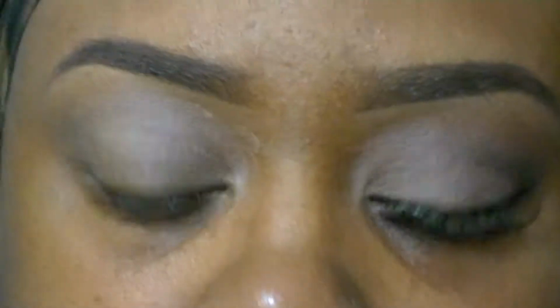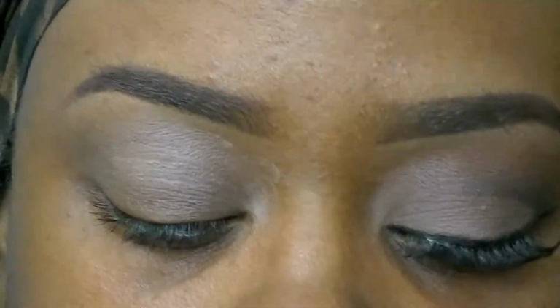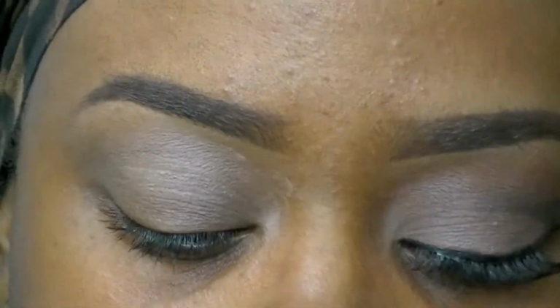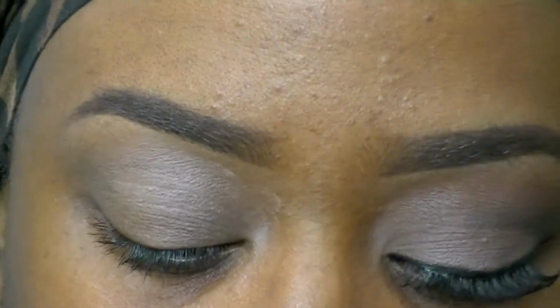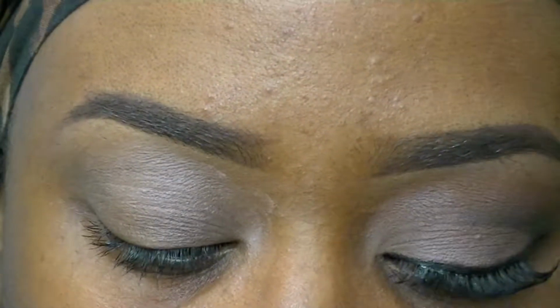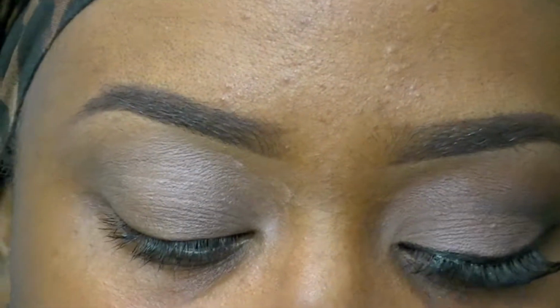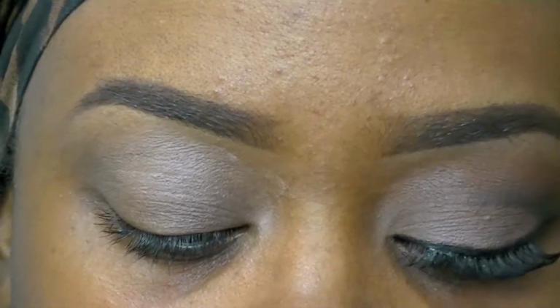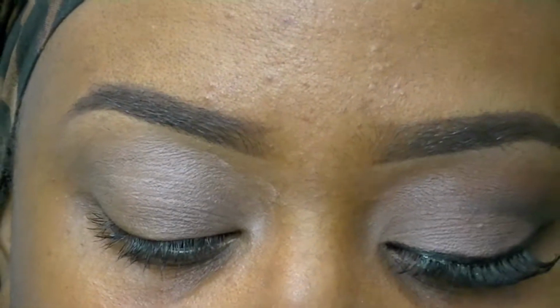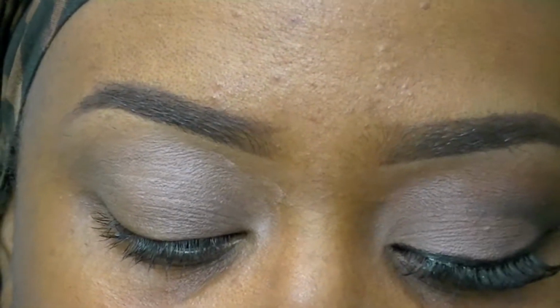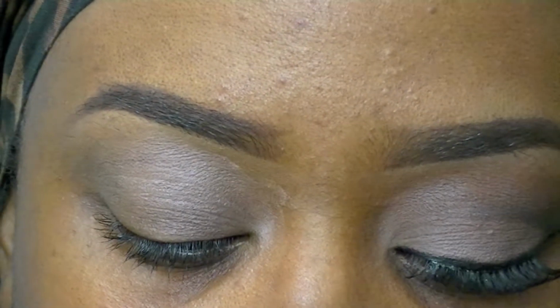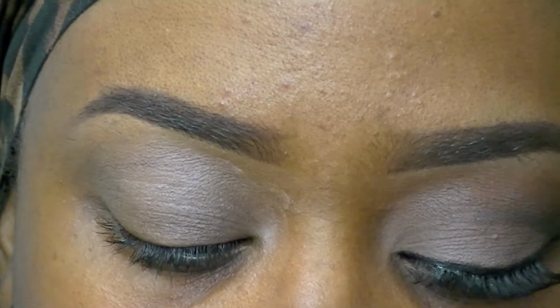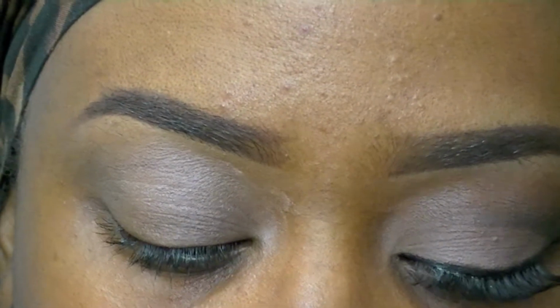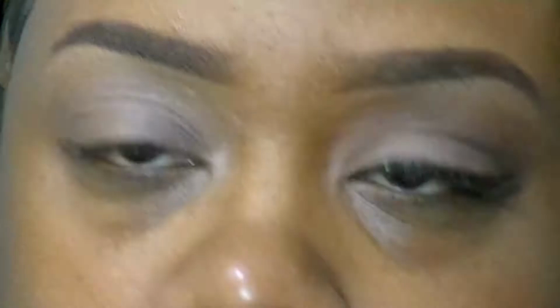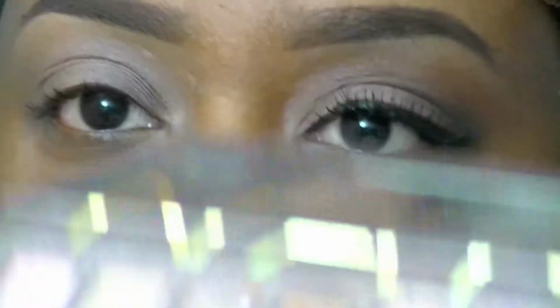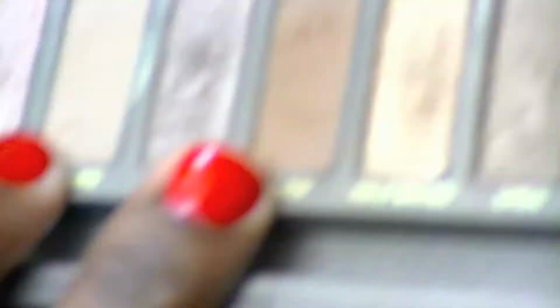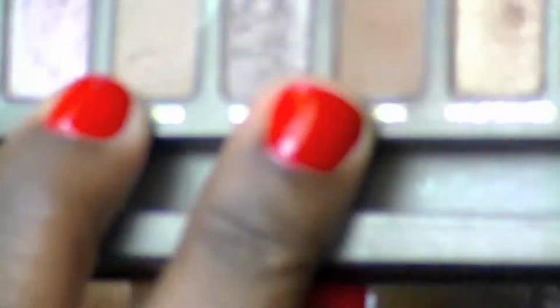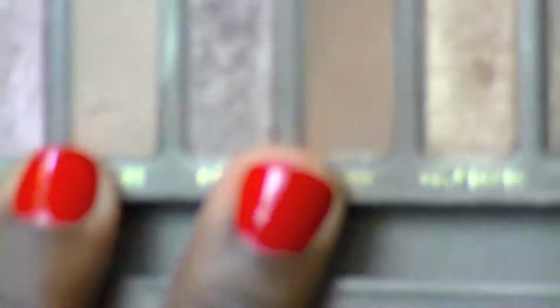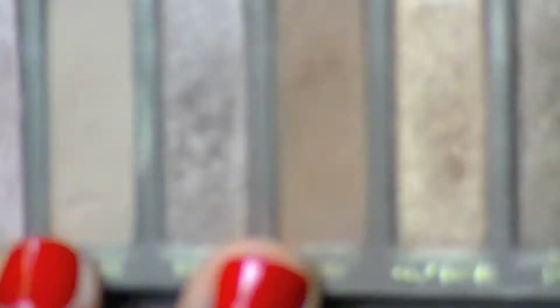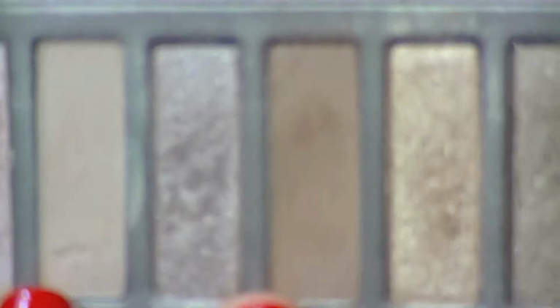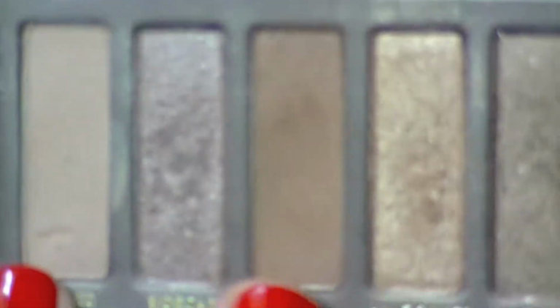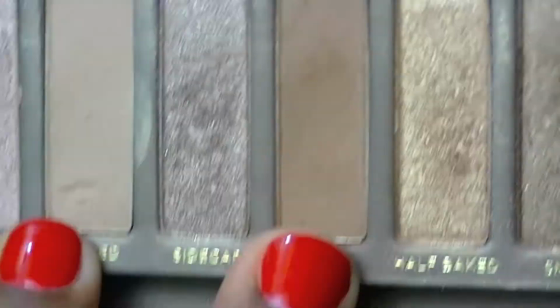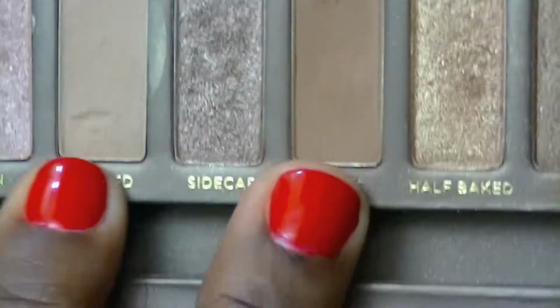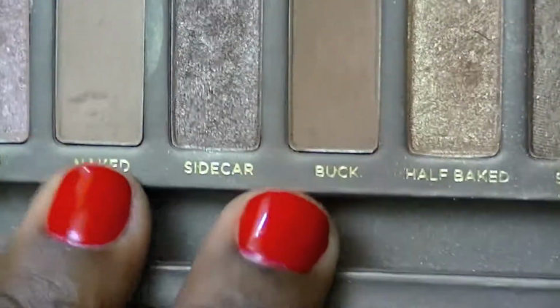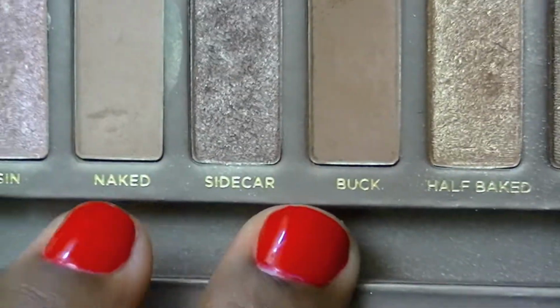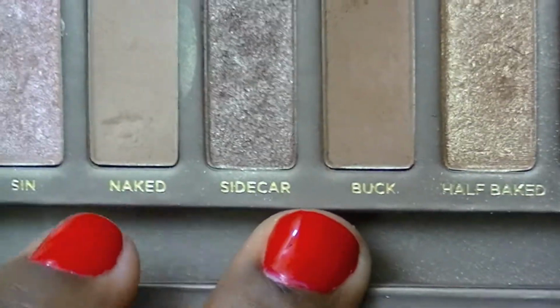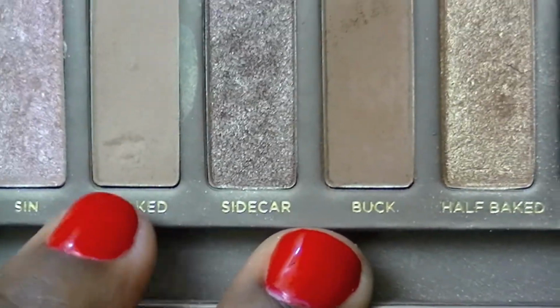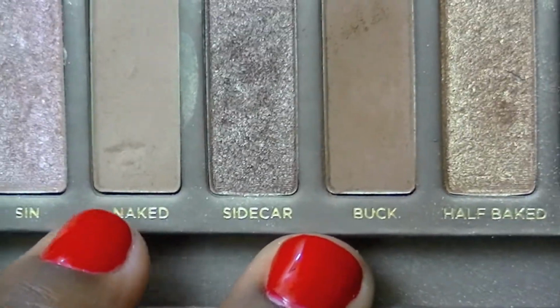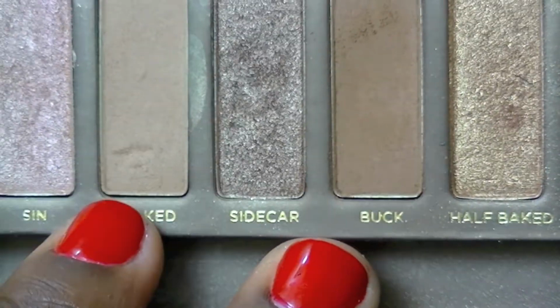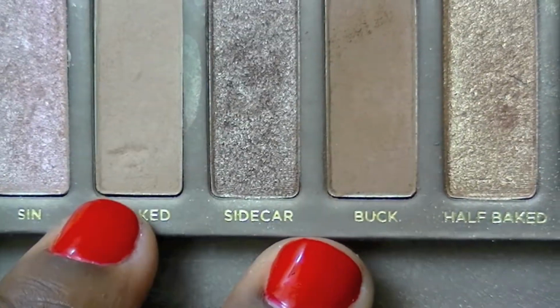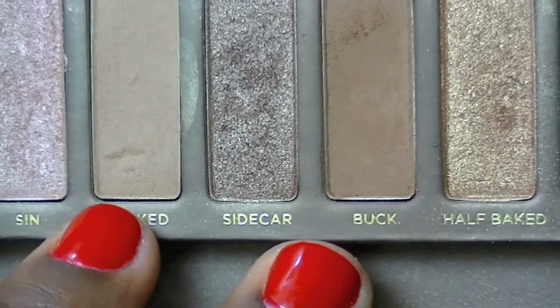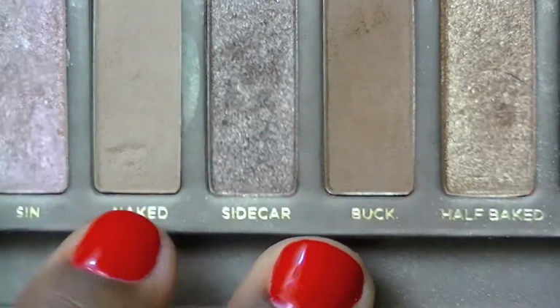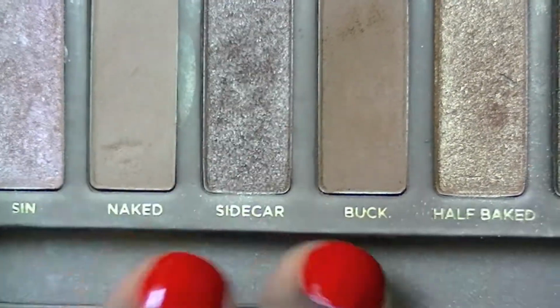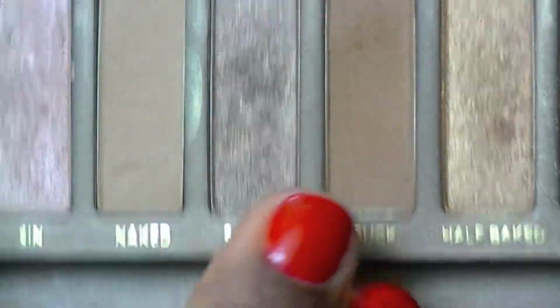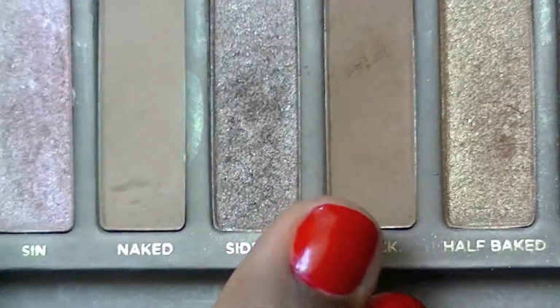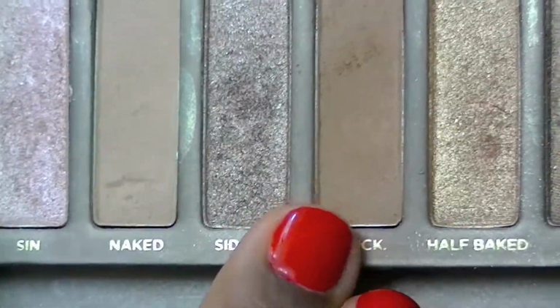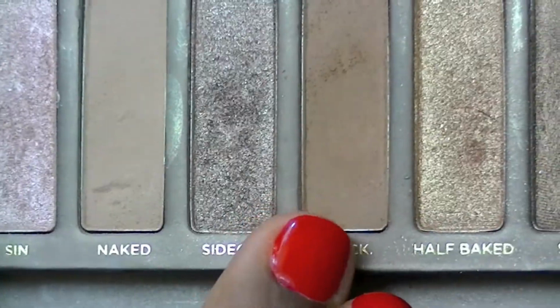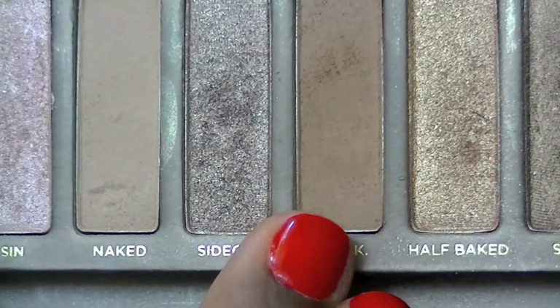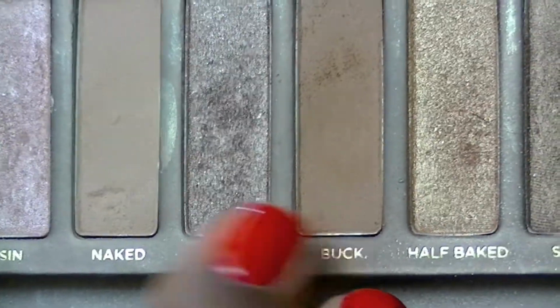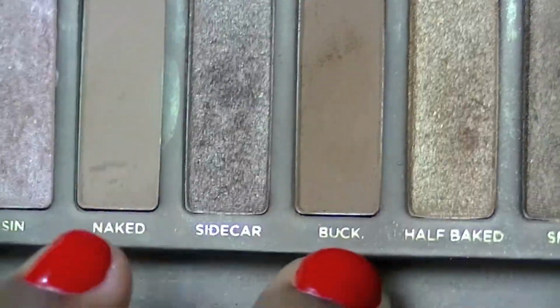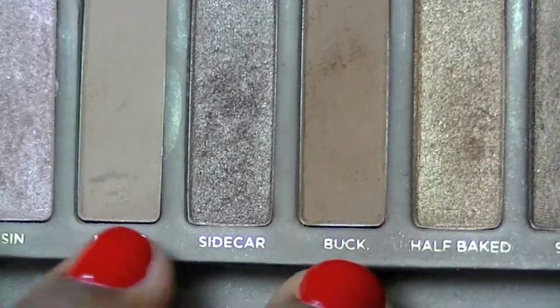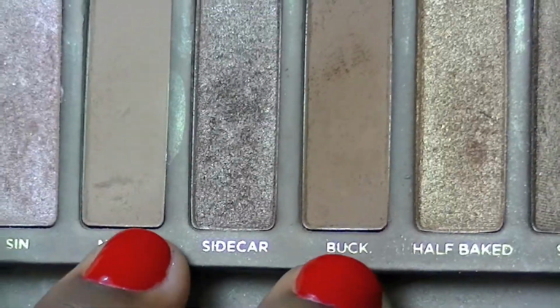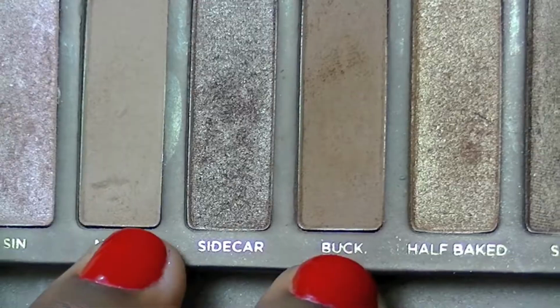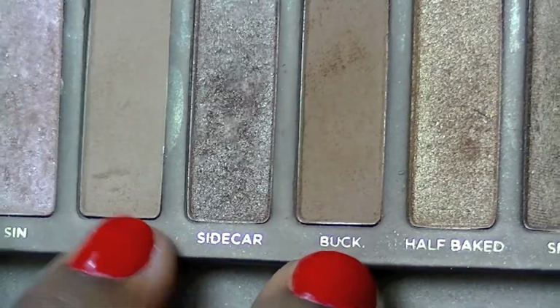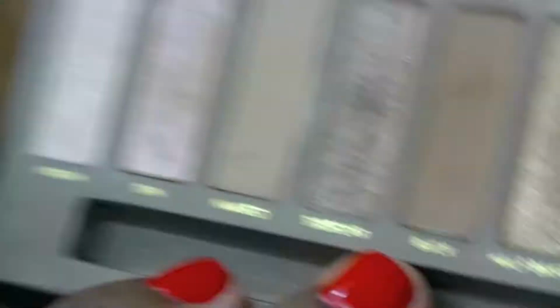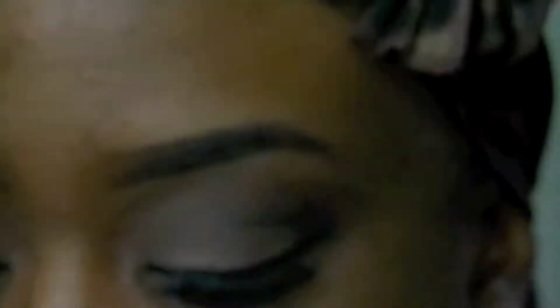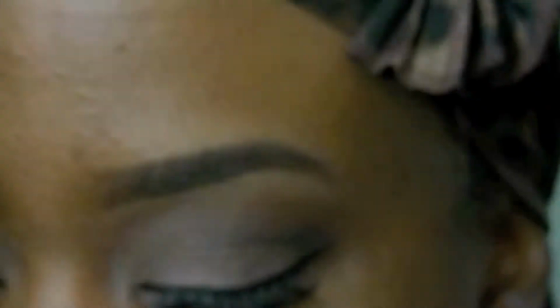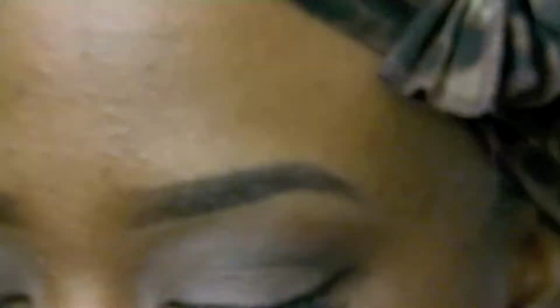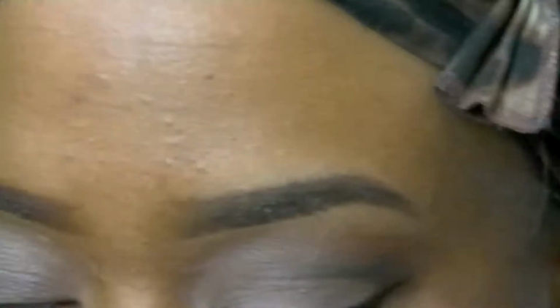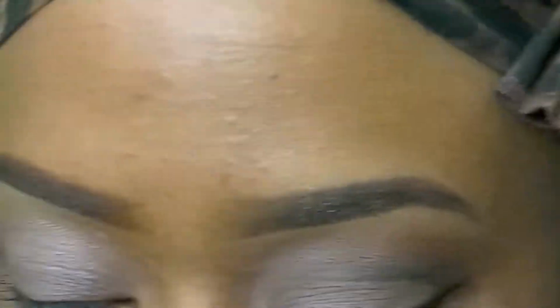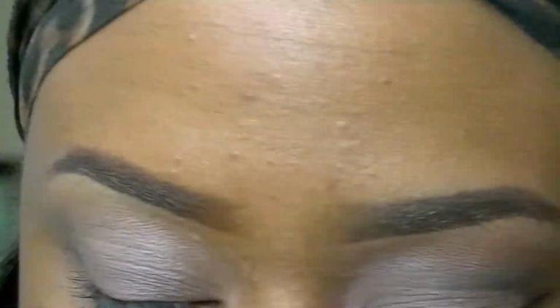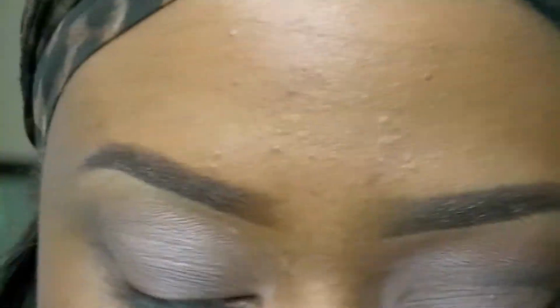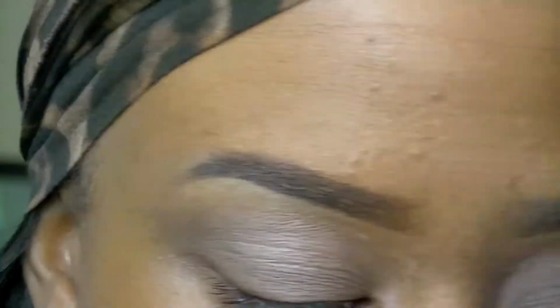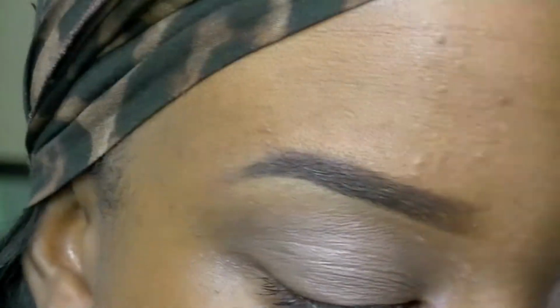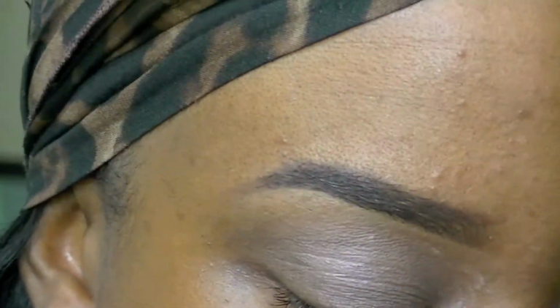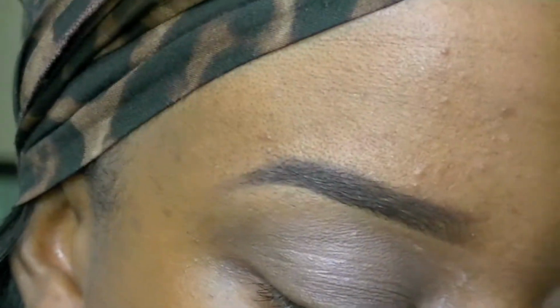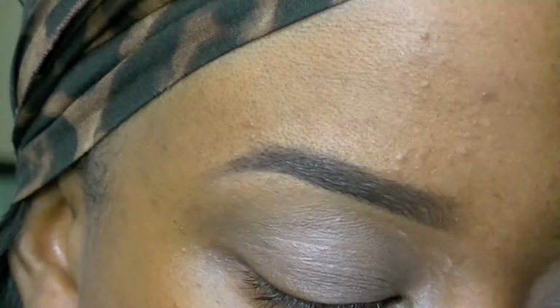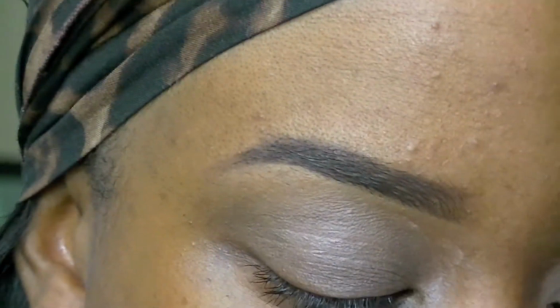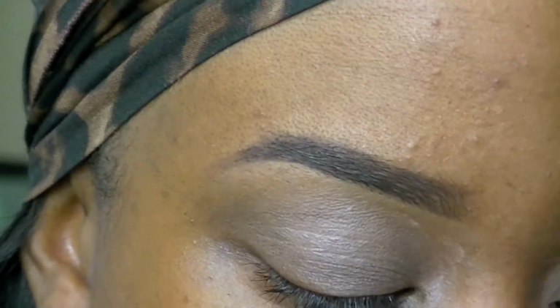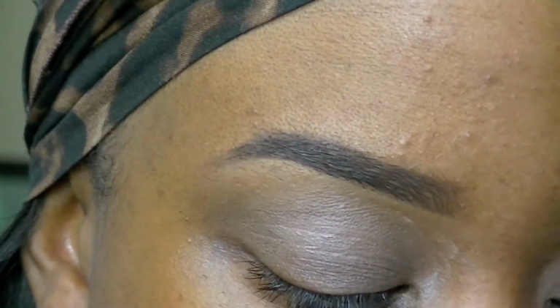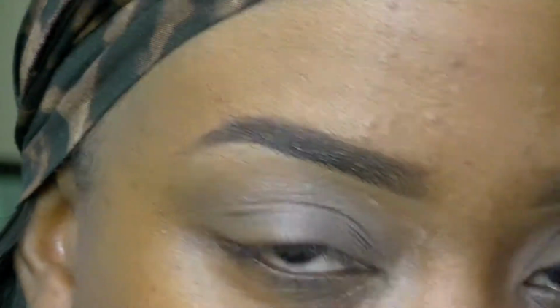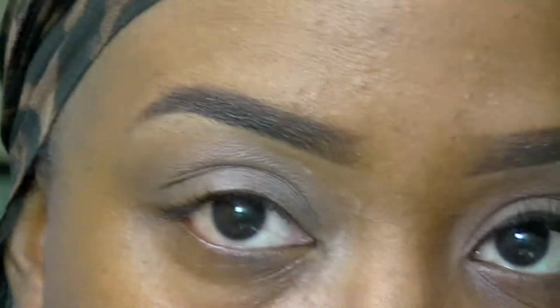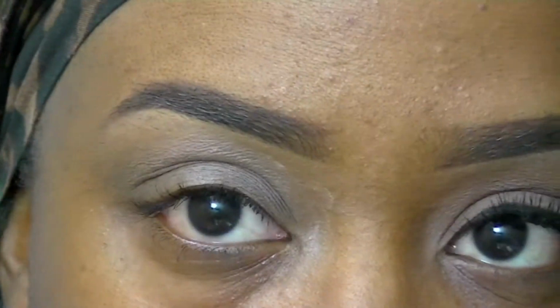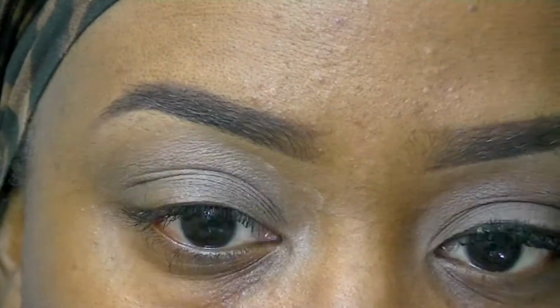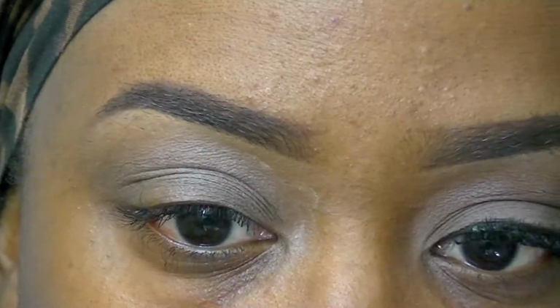Once that is completely blended, I'm going in with the Naked palette. I'm going to be mixing the colors Naked and Buck, and I'm going to put that all over my eyelid.